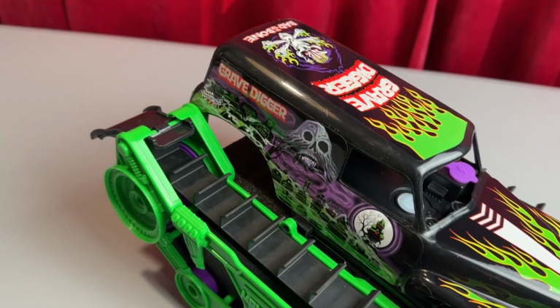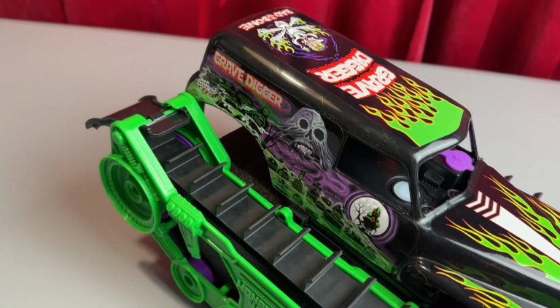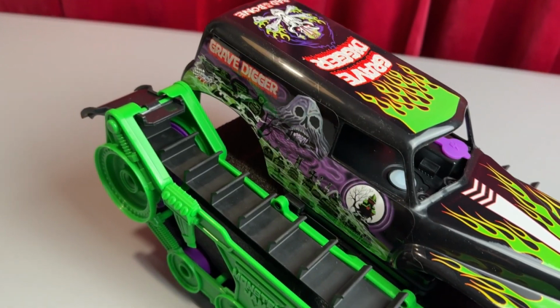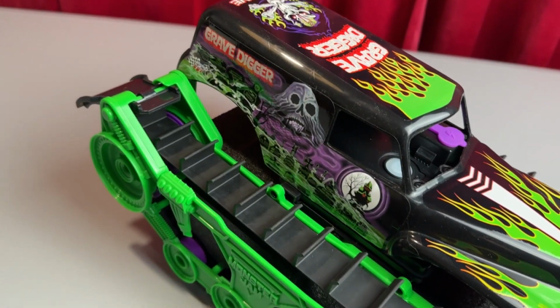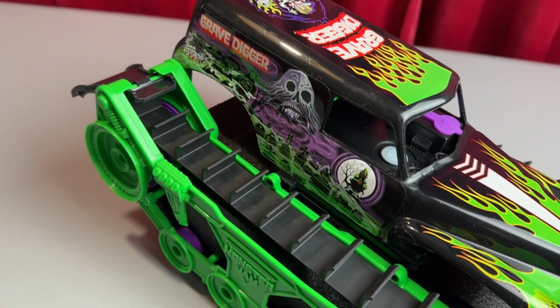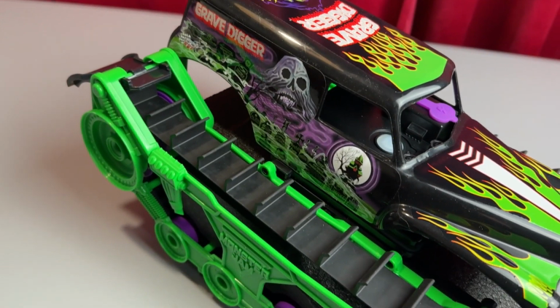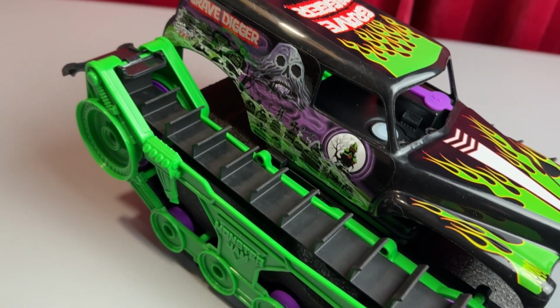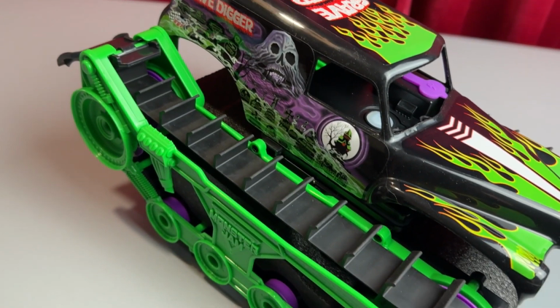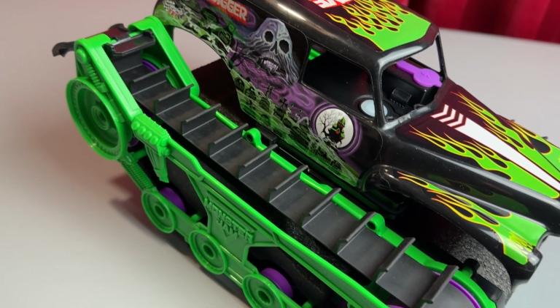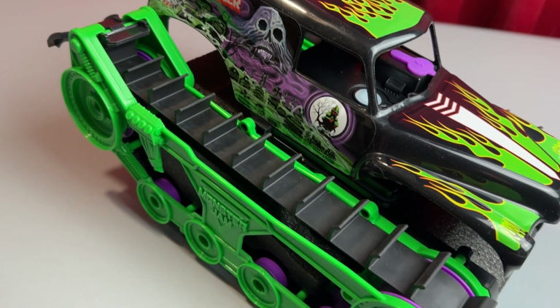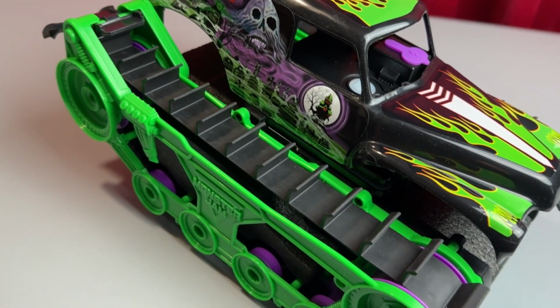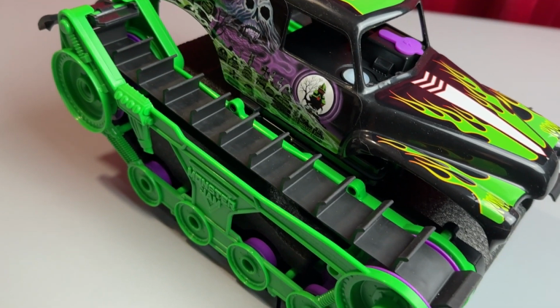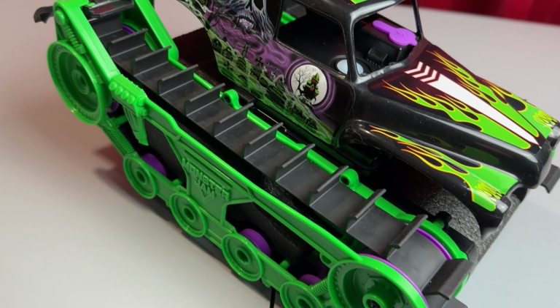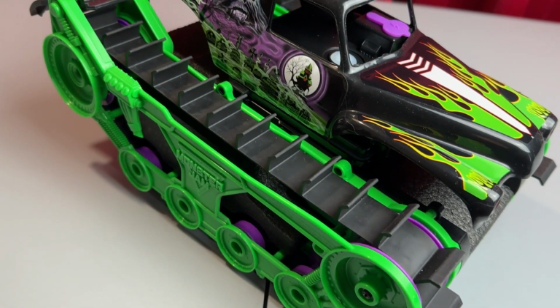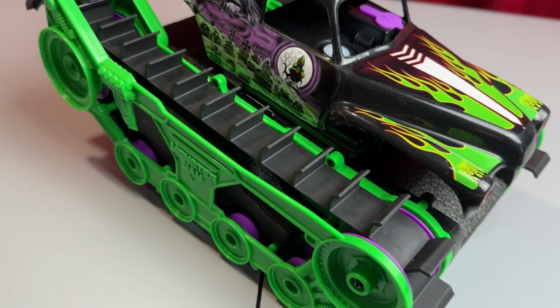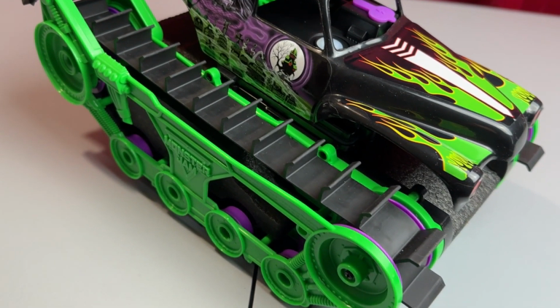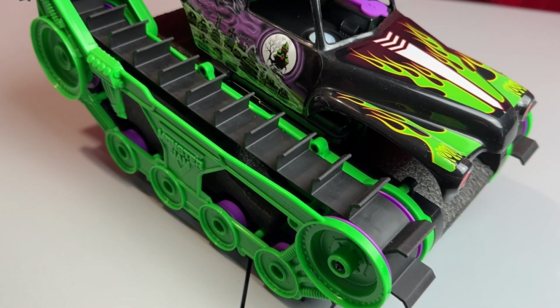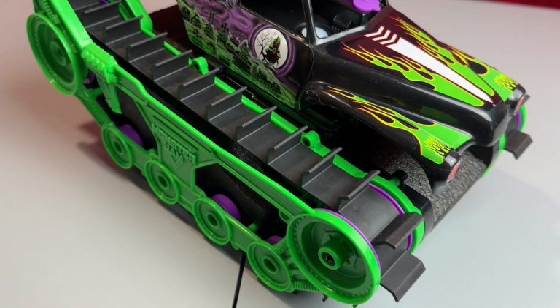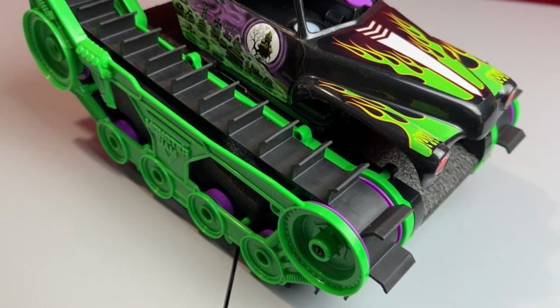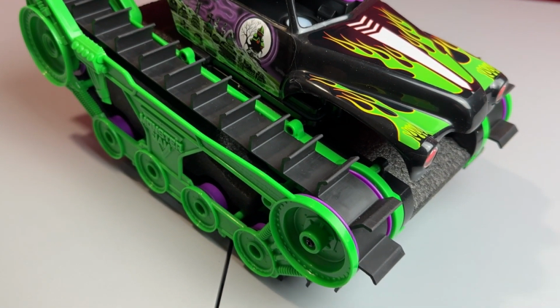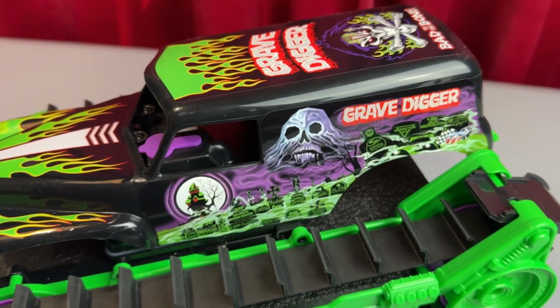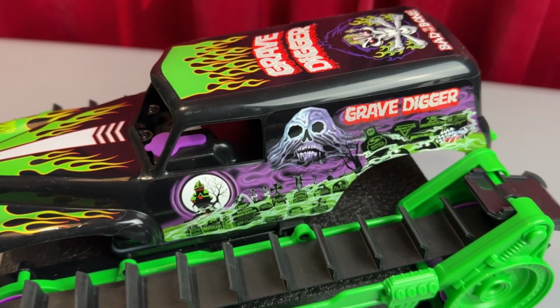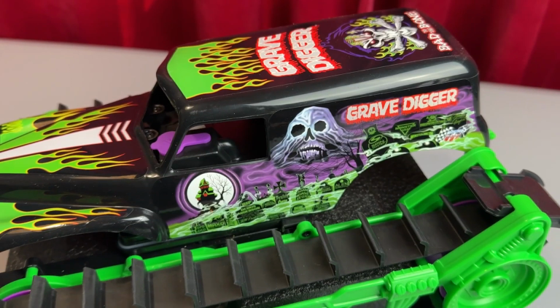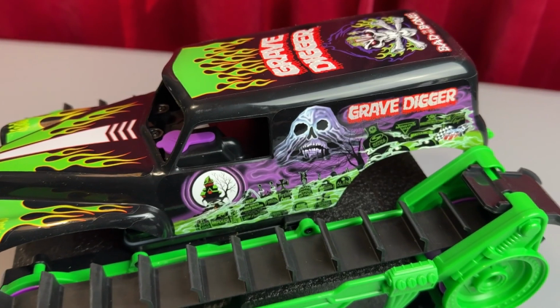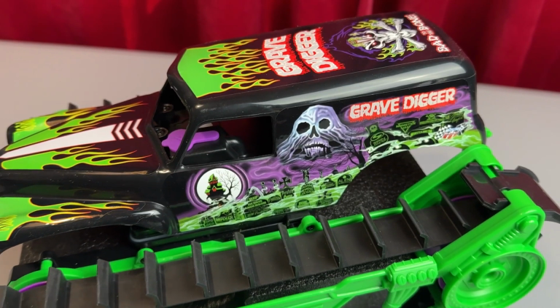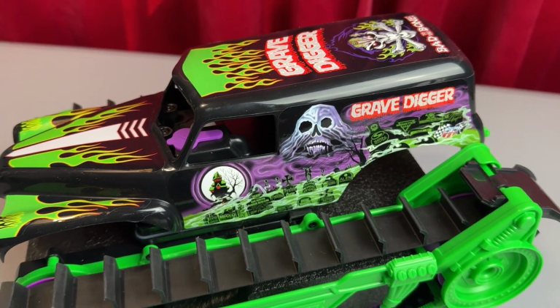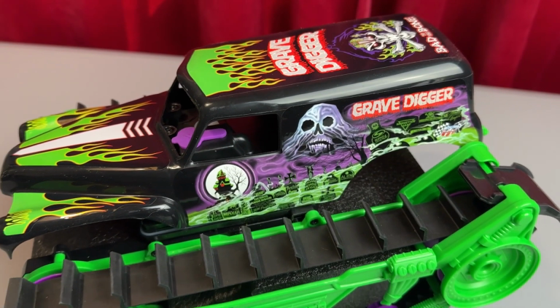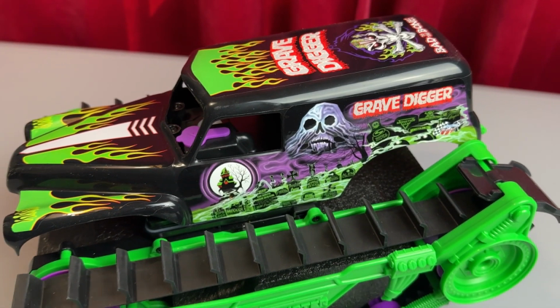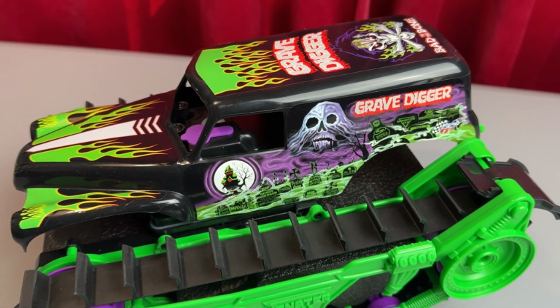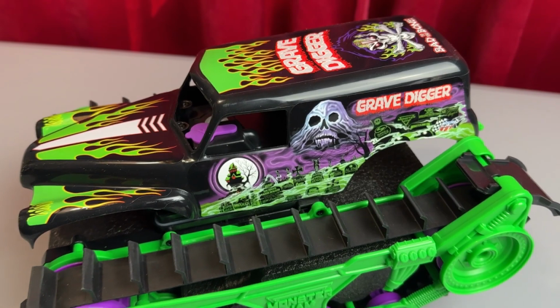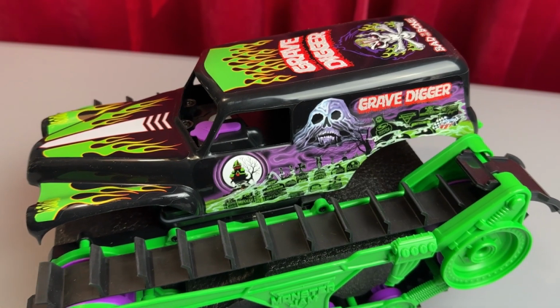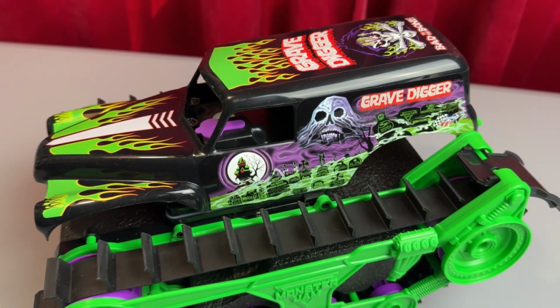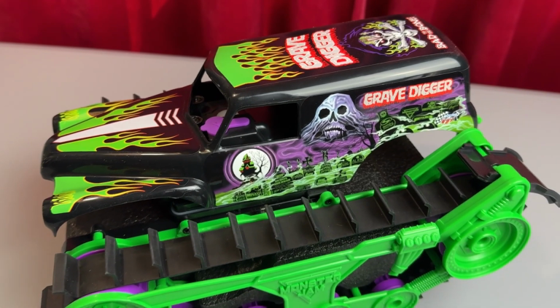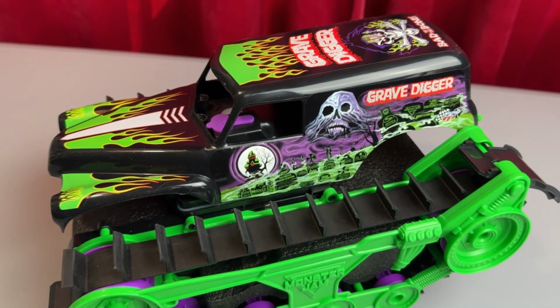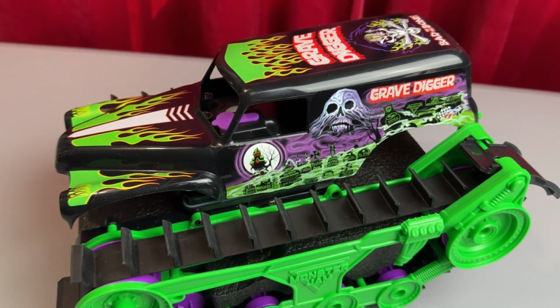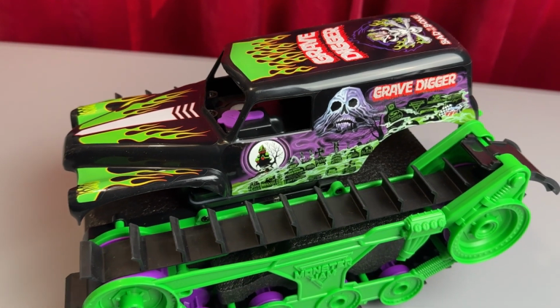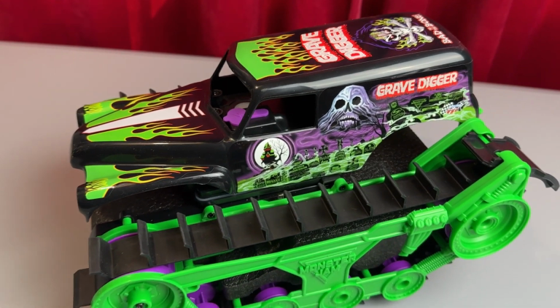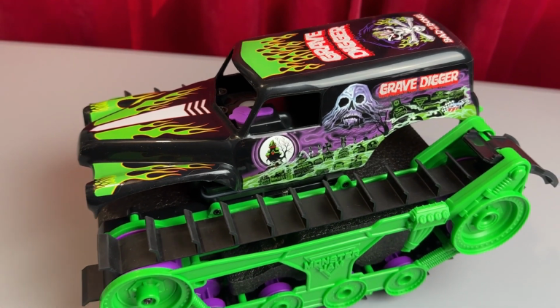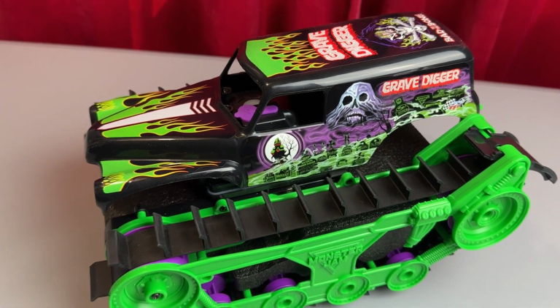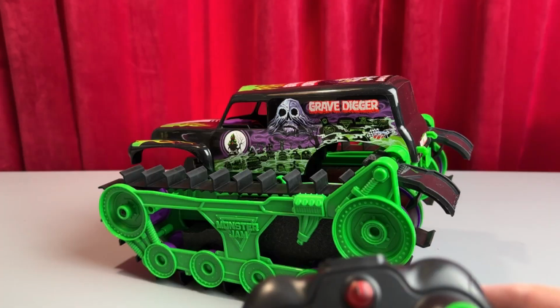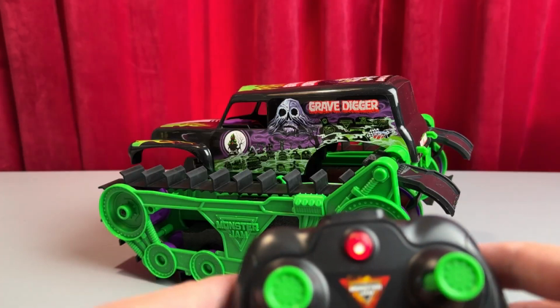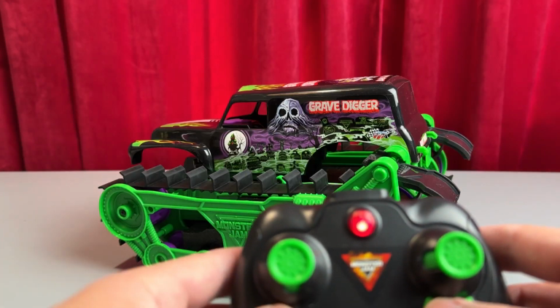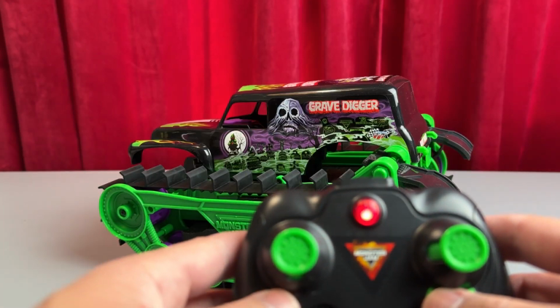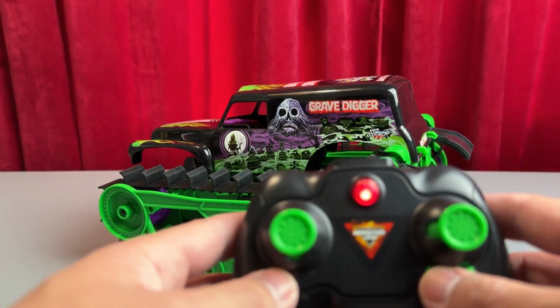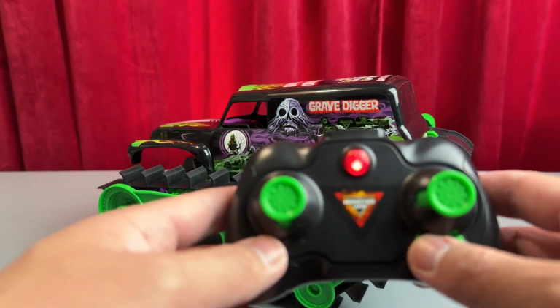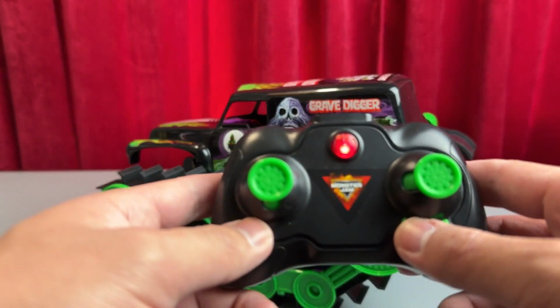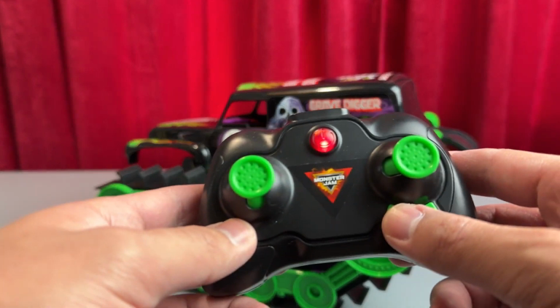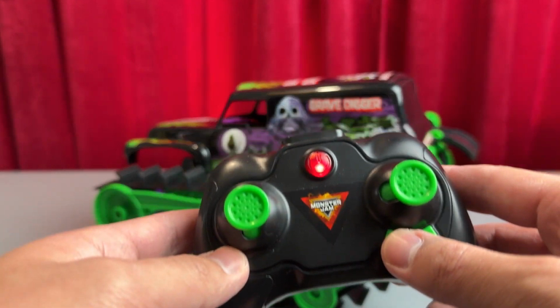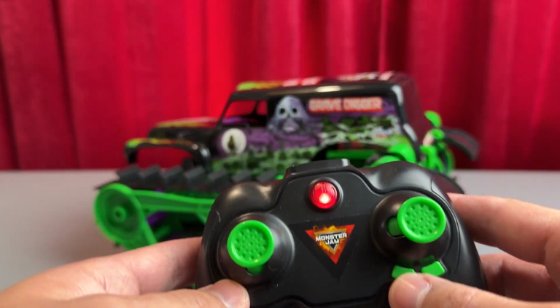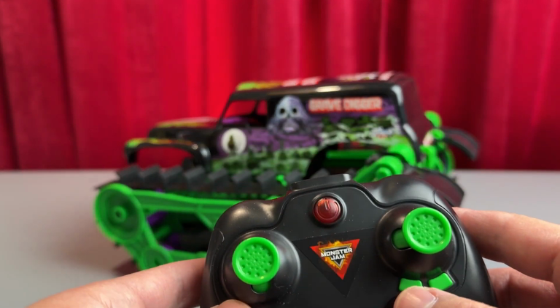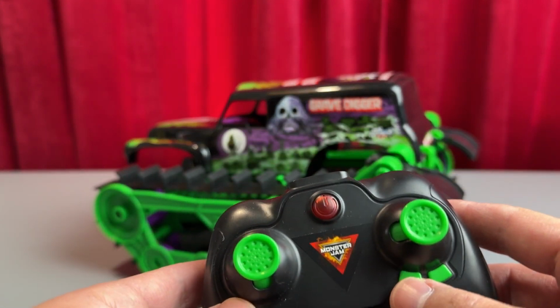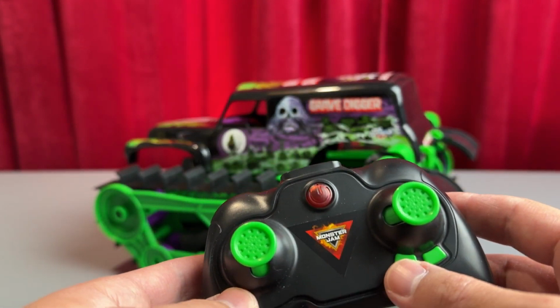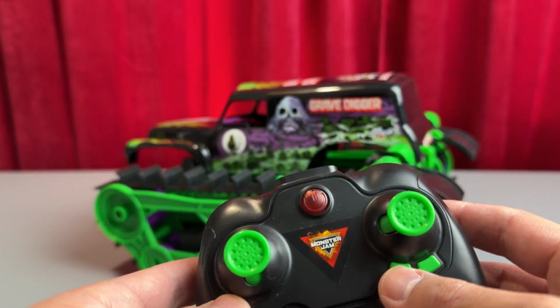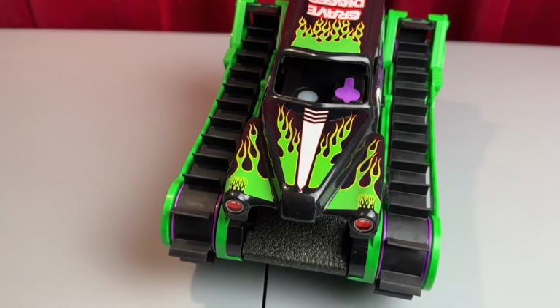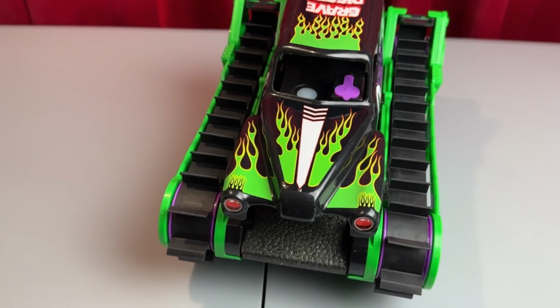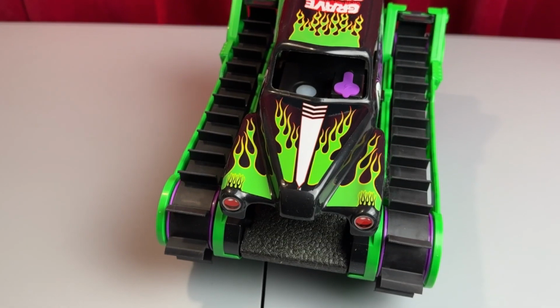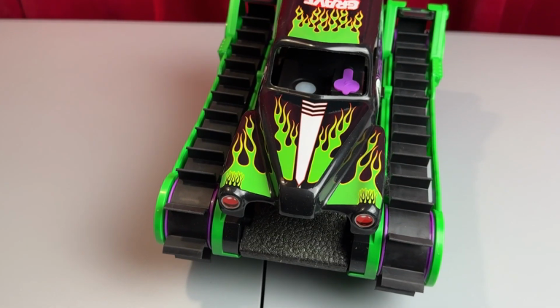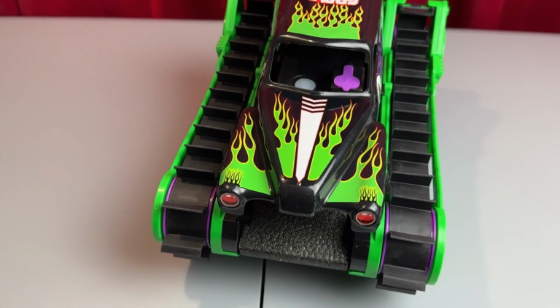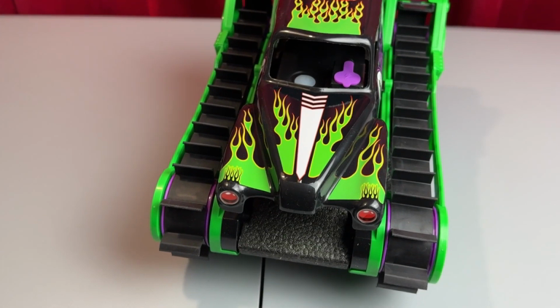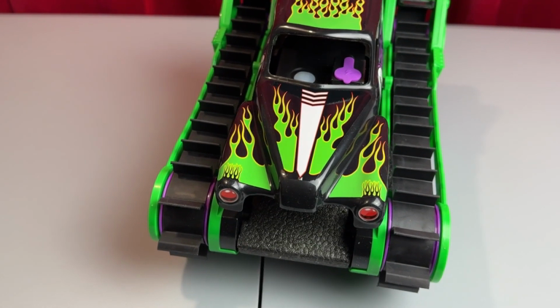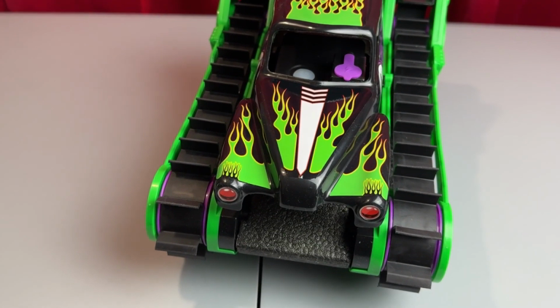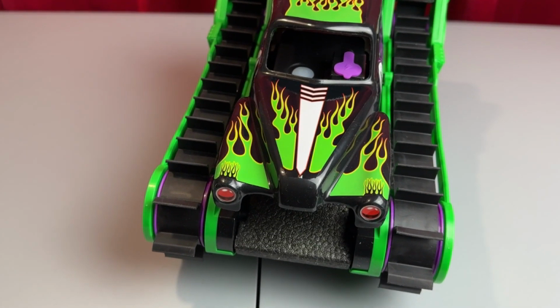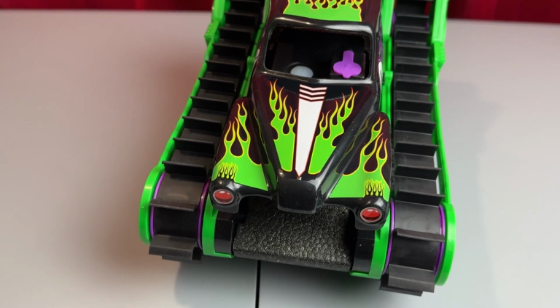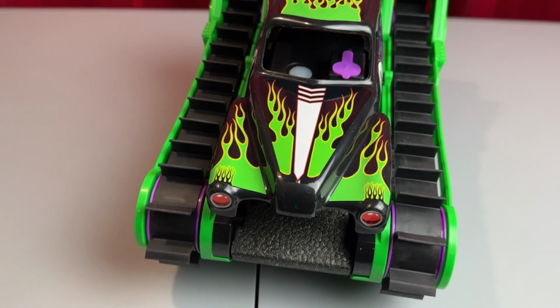Overall, love the design, love the feel of it, love how it drives. Really good product — comes with everything that you need, no issues here.